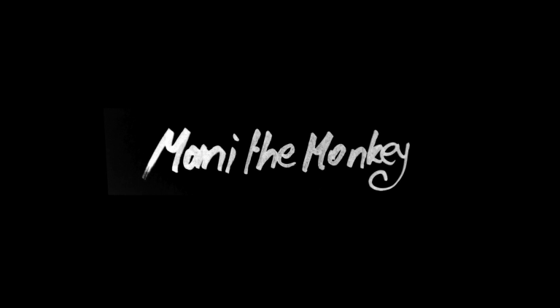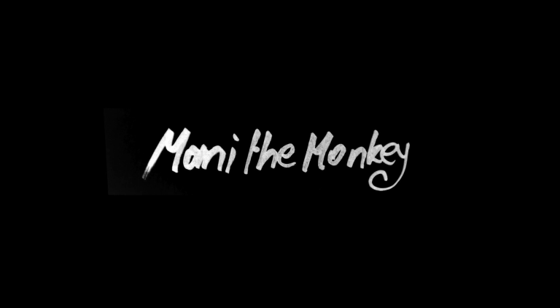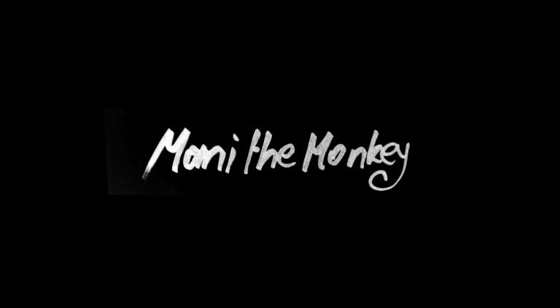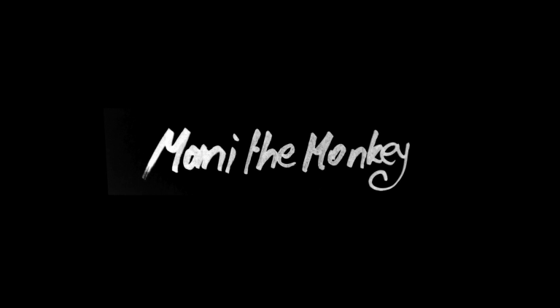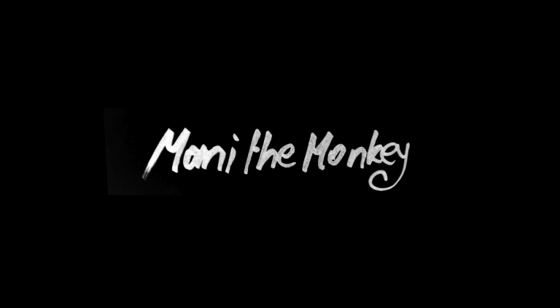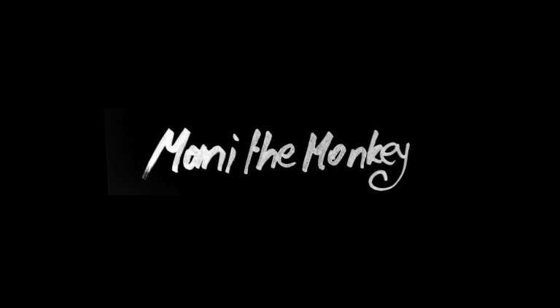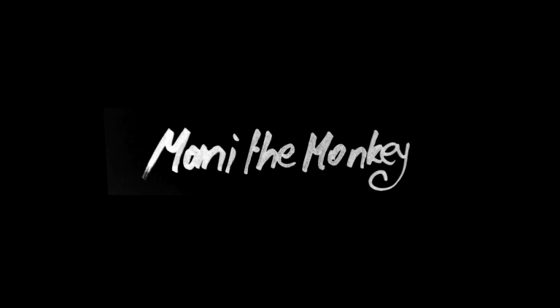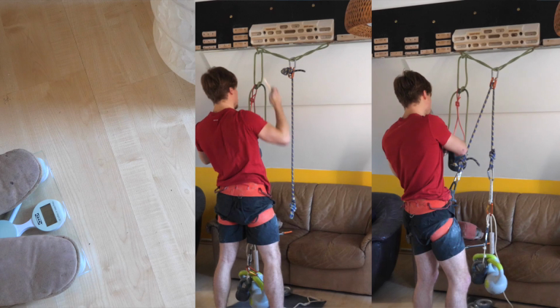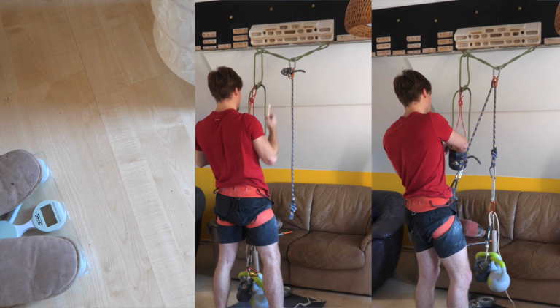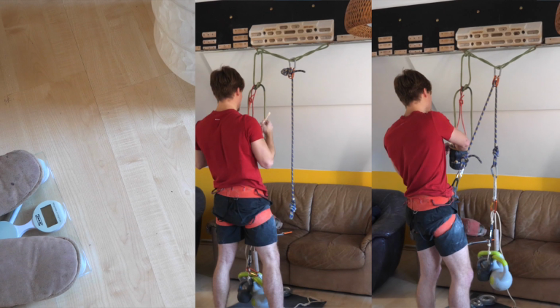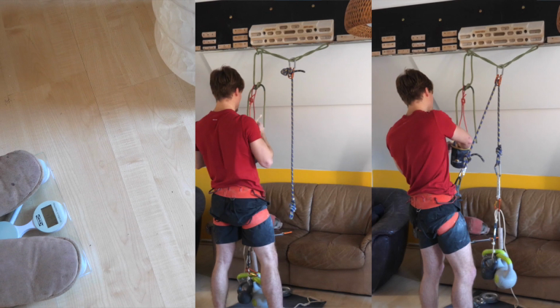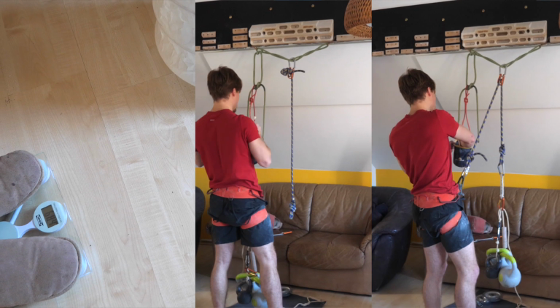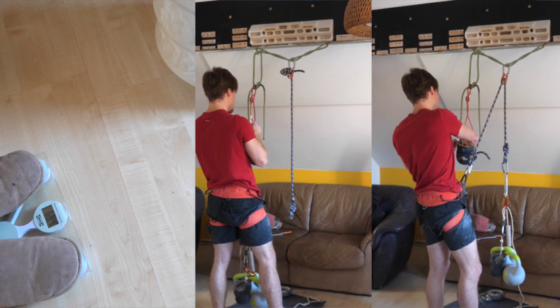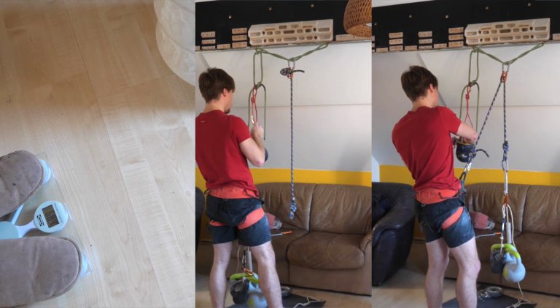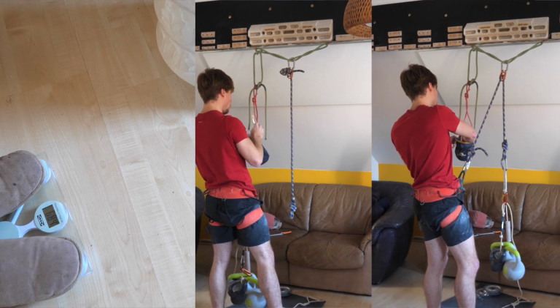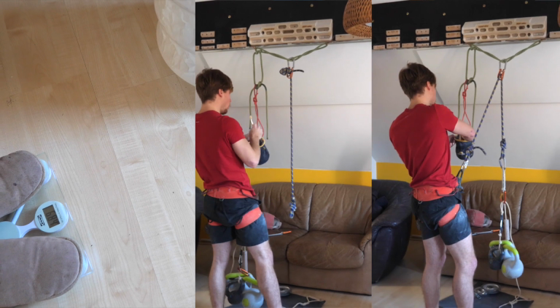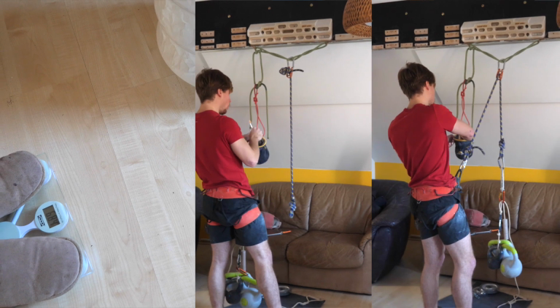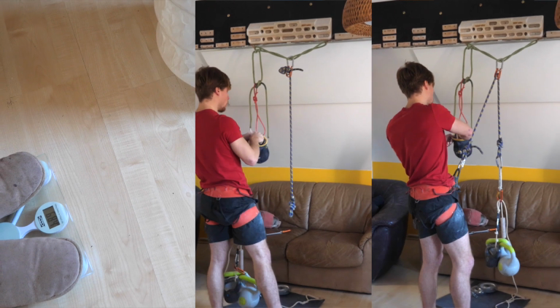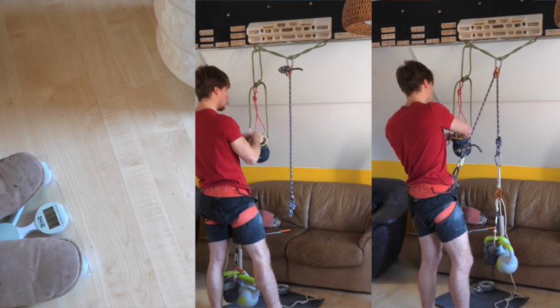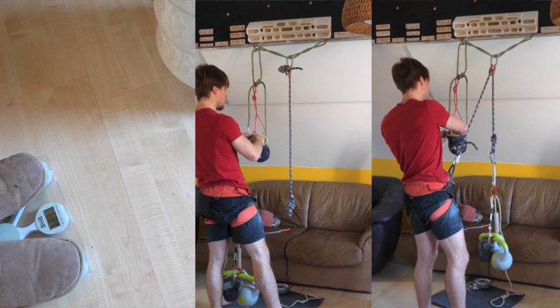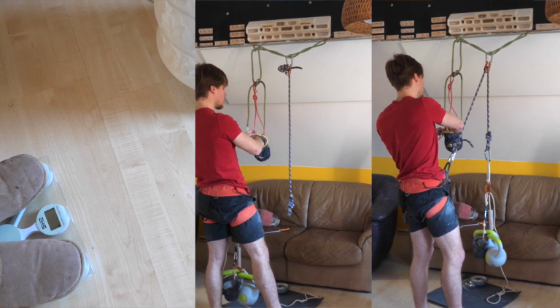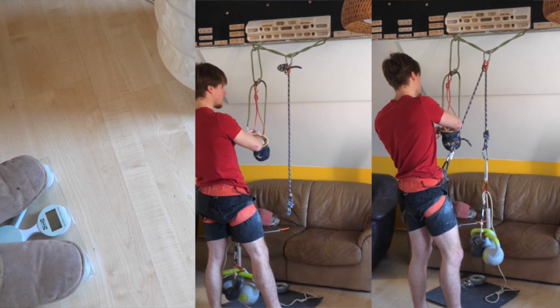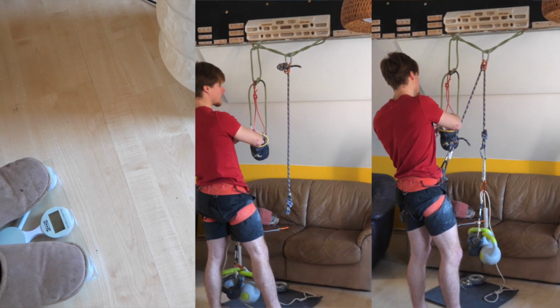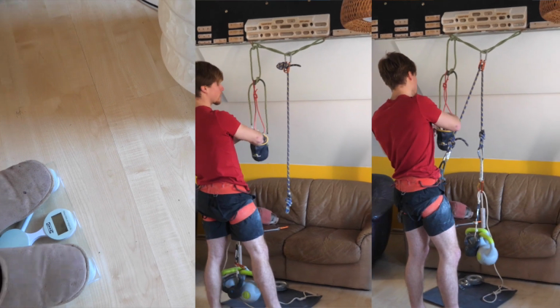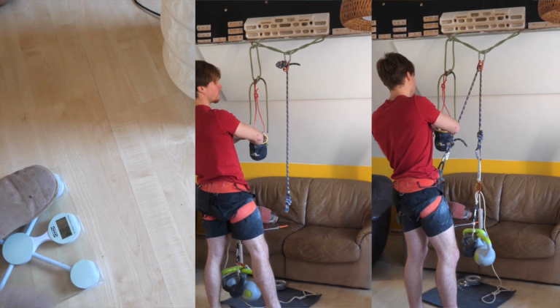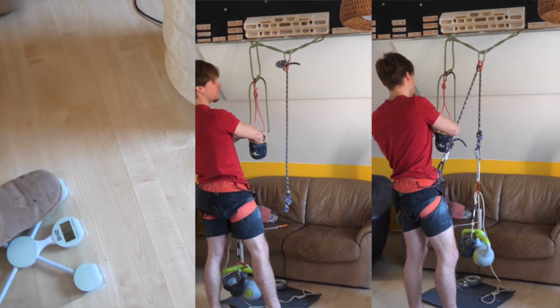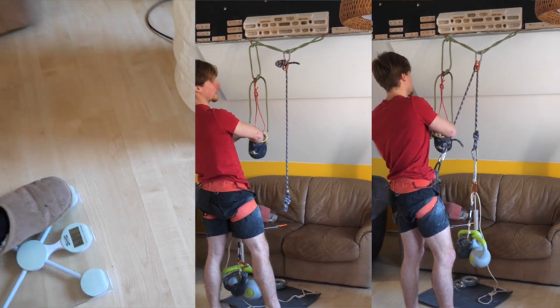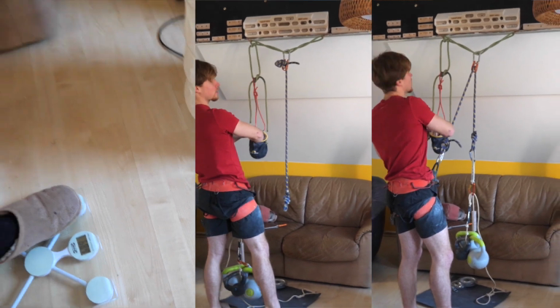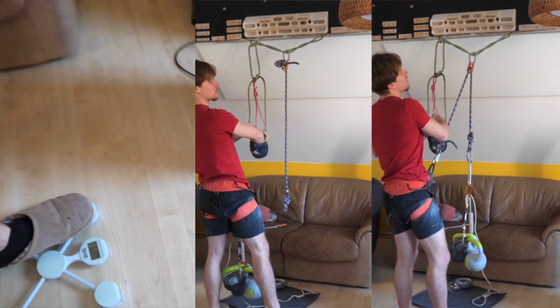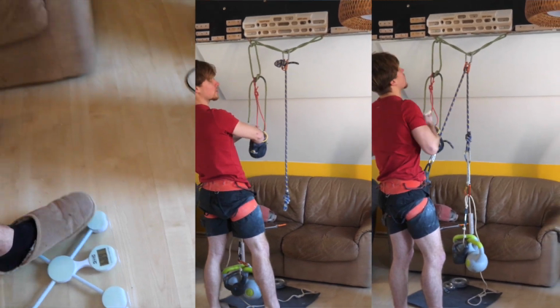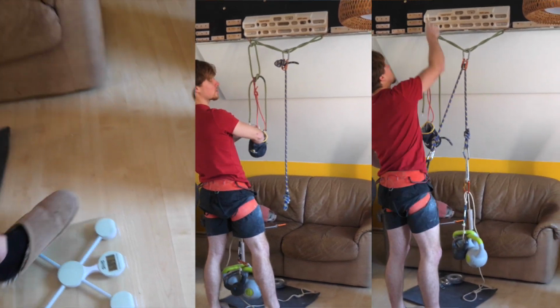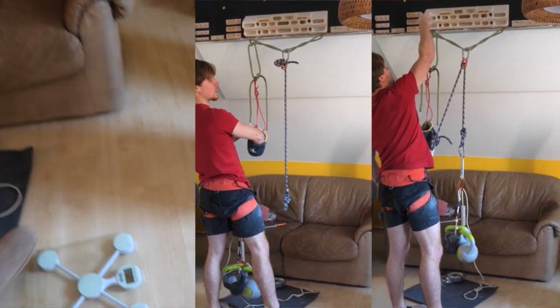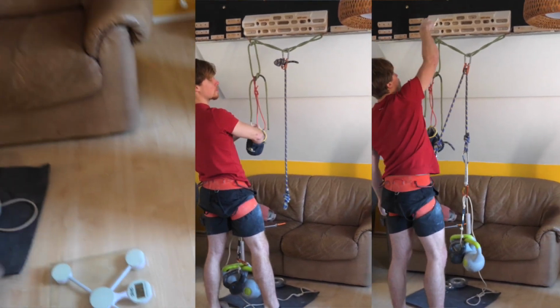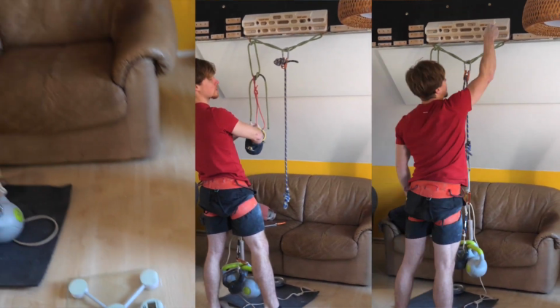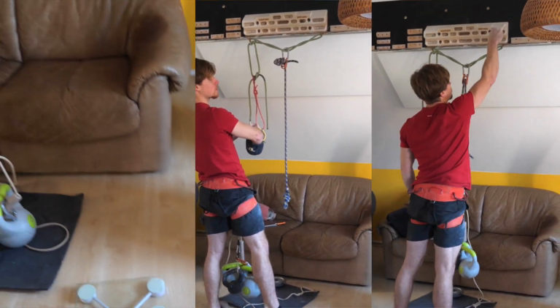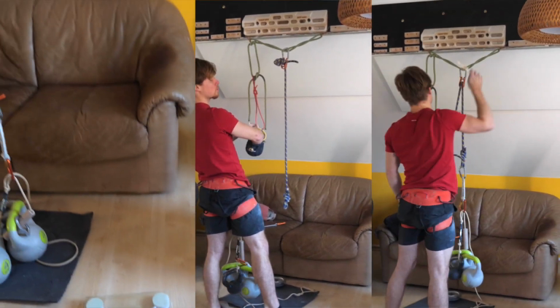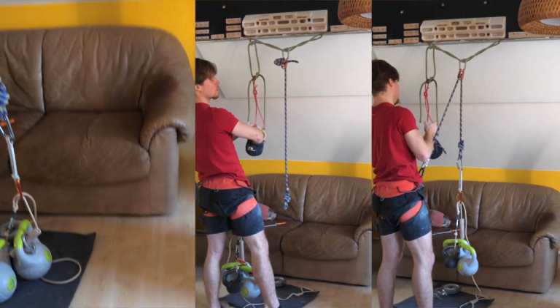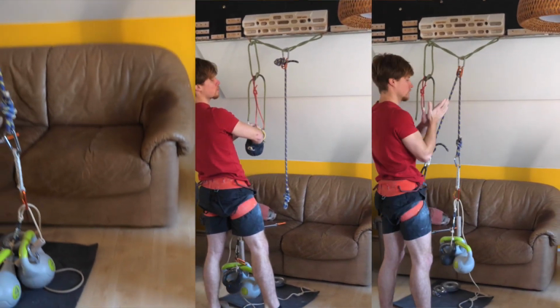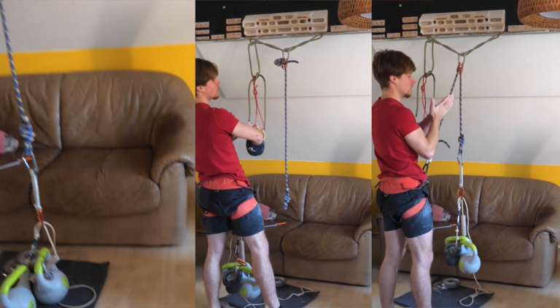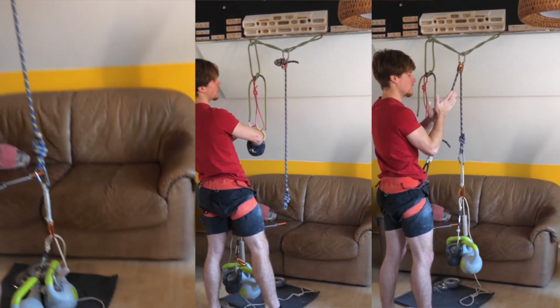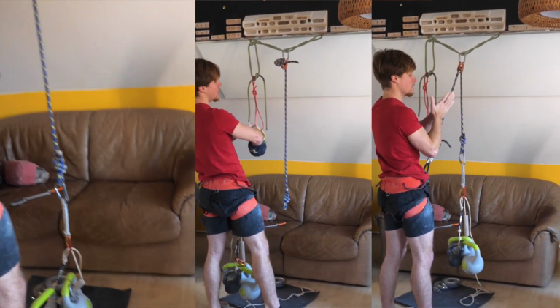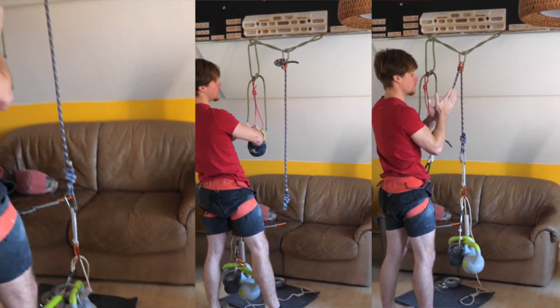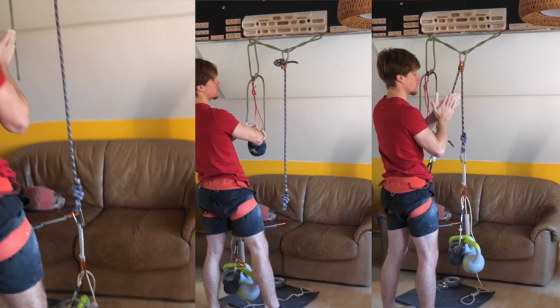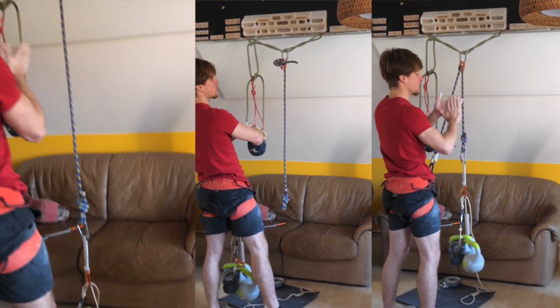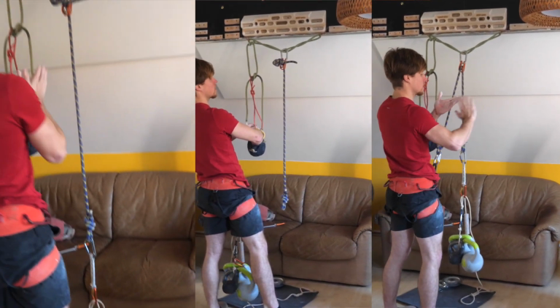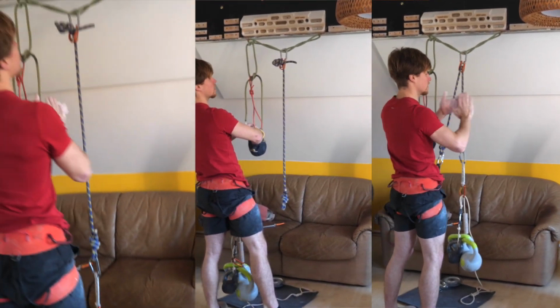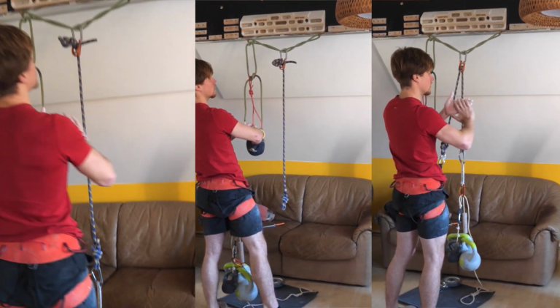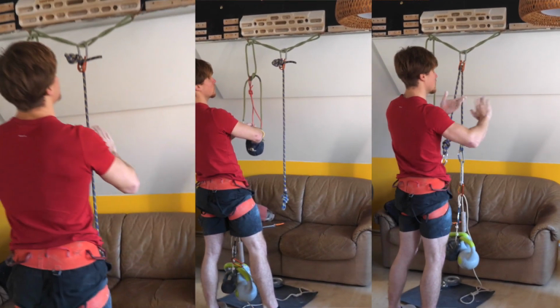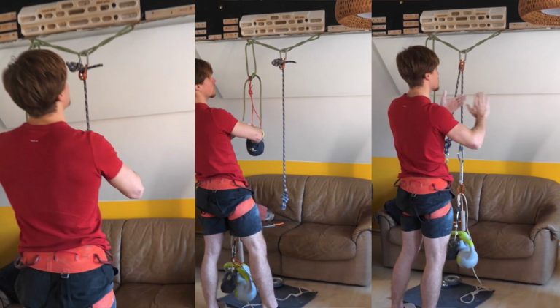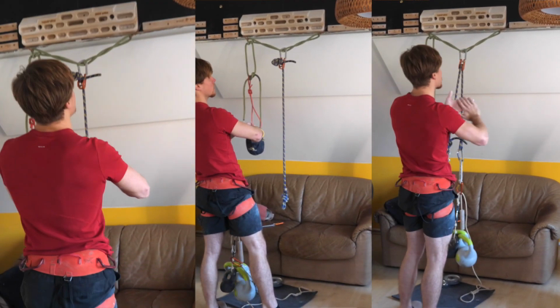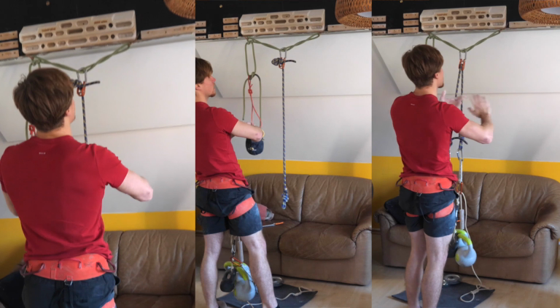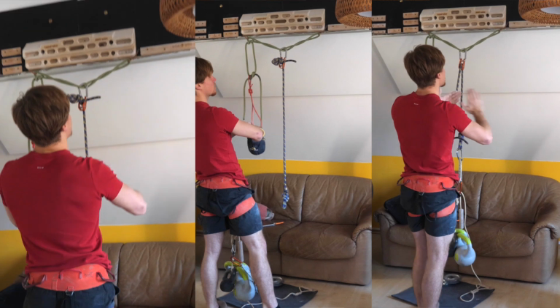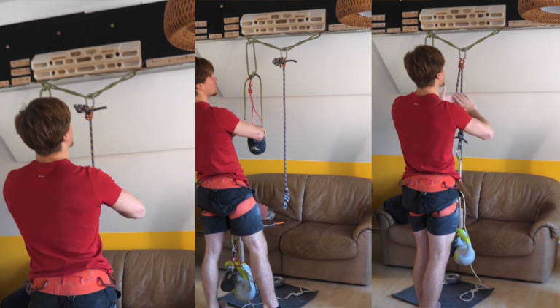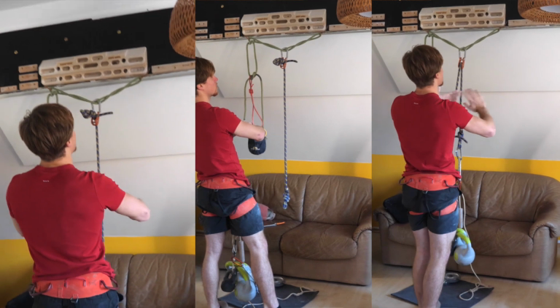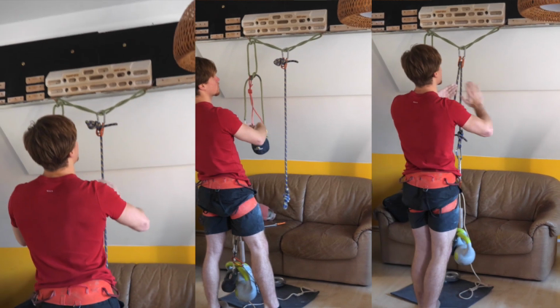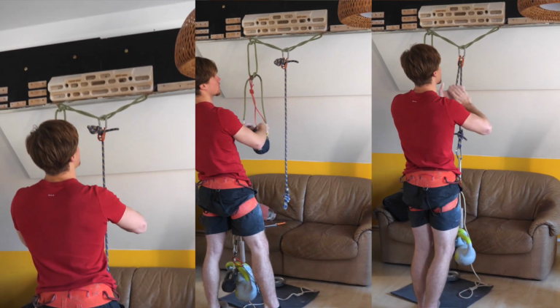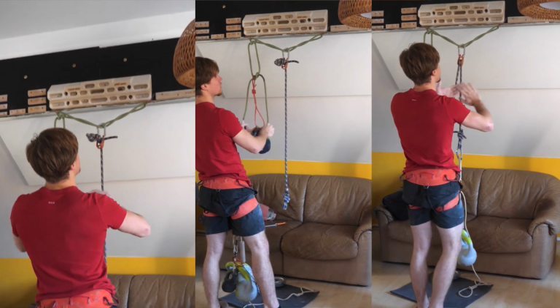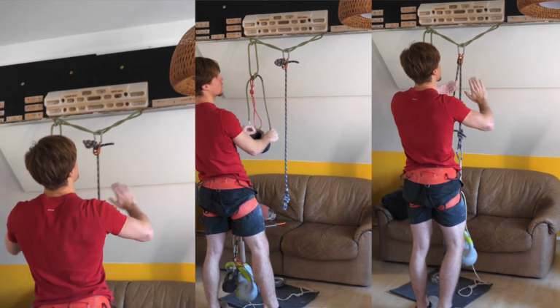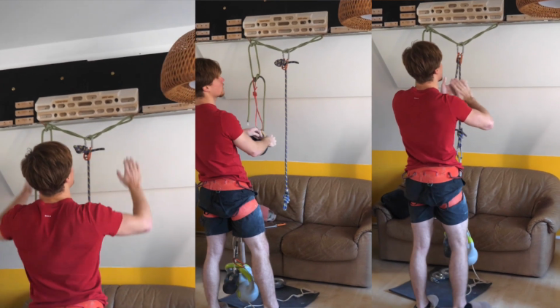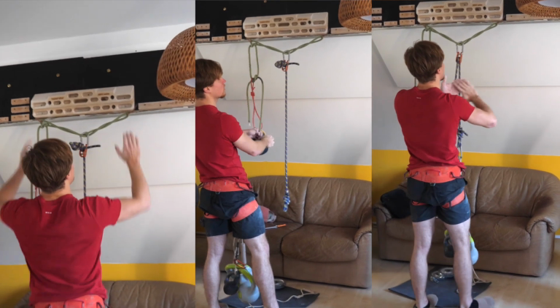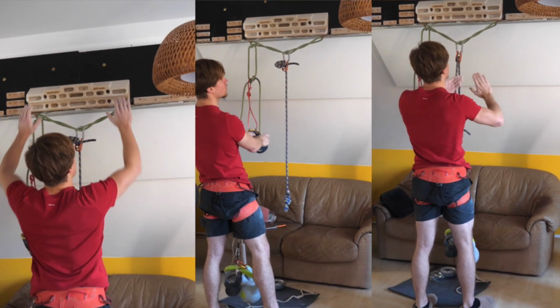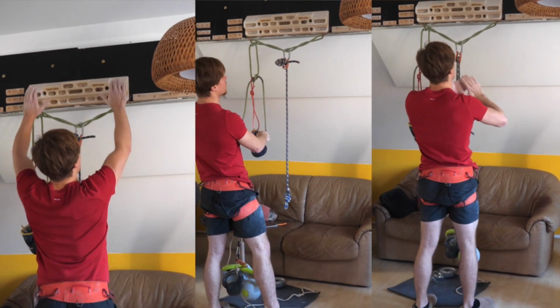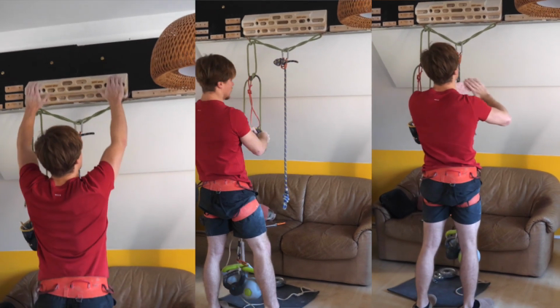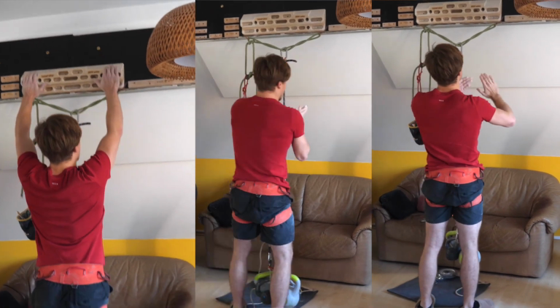What's up guys, Manny here. Let's do a little experimental hangboard session, shall we? But first a little preface to this craziness.